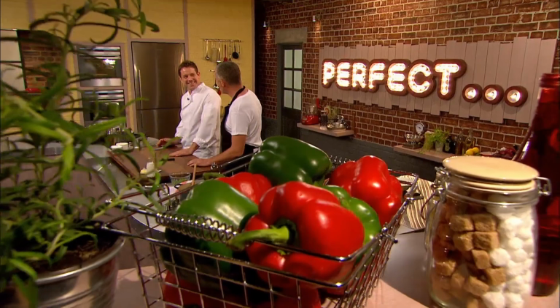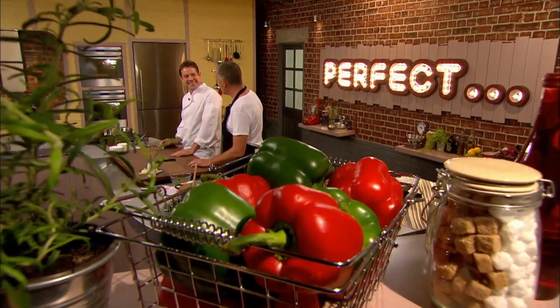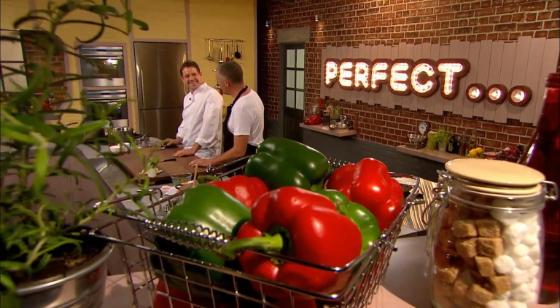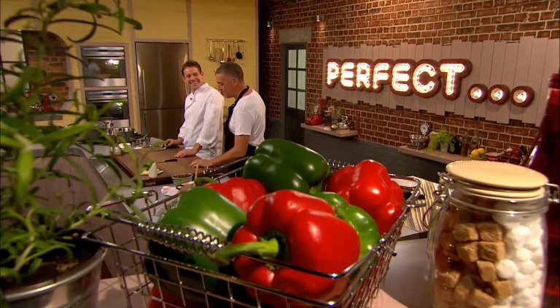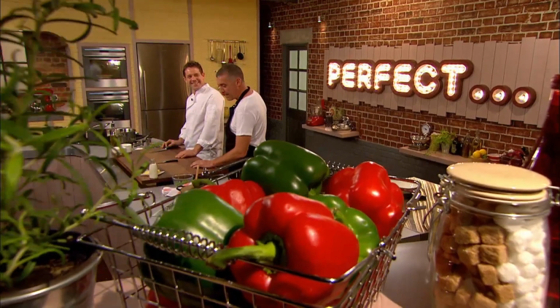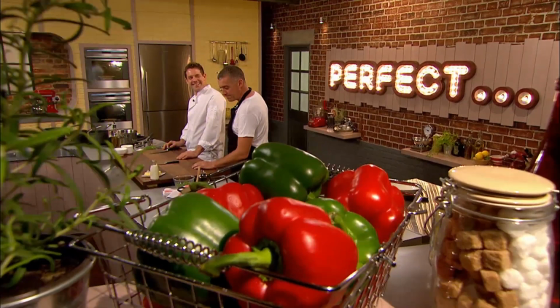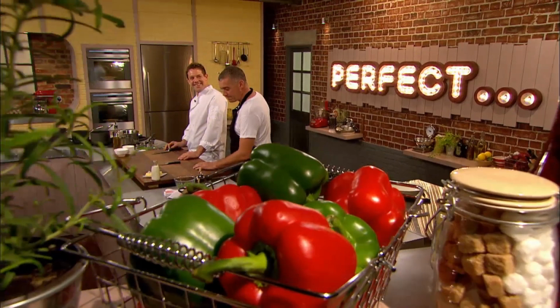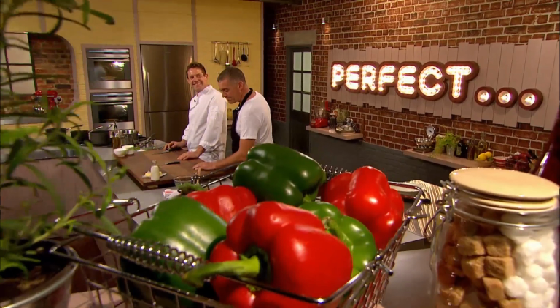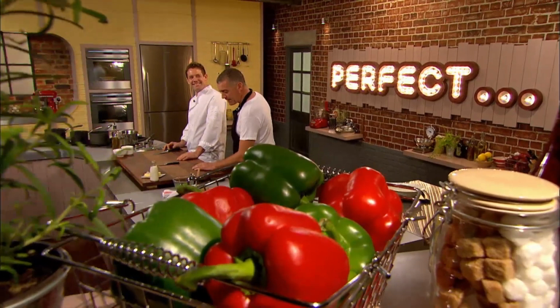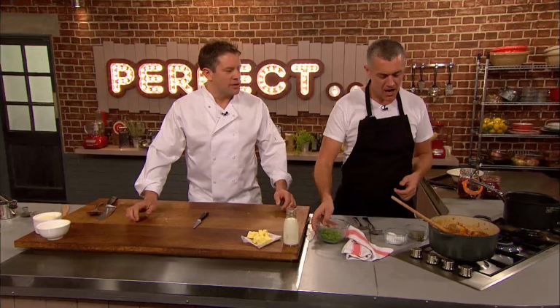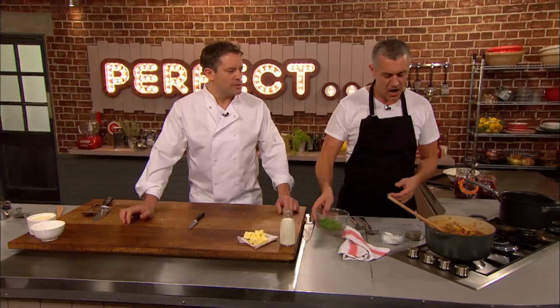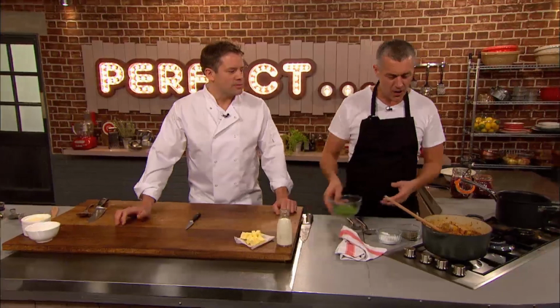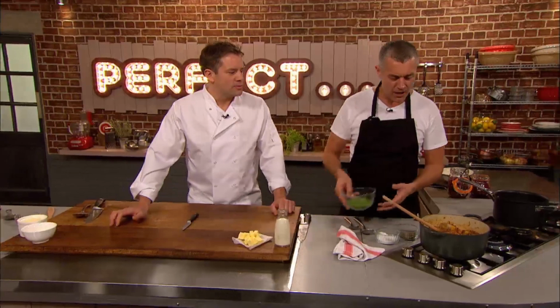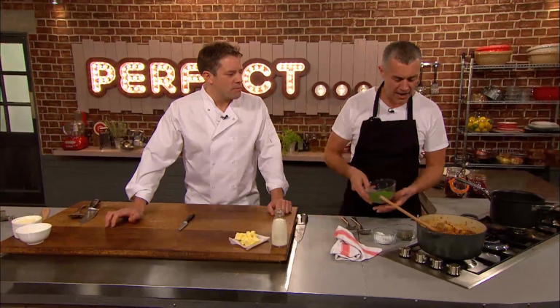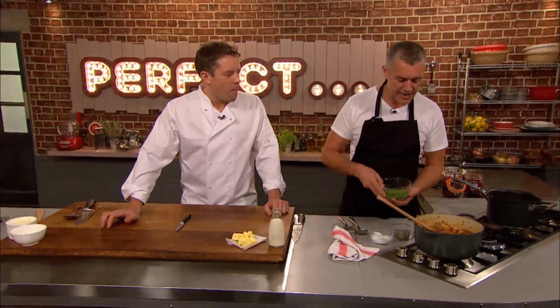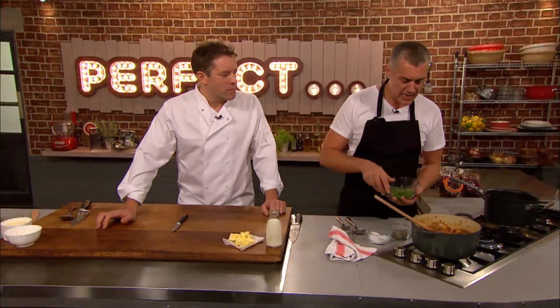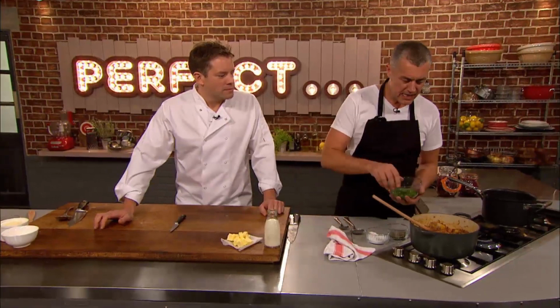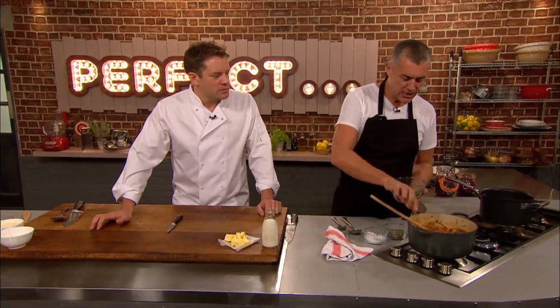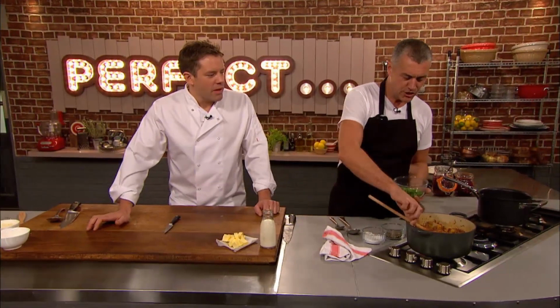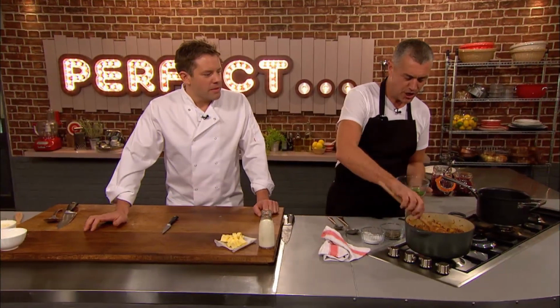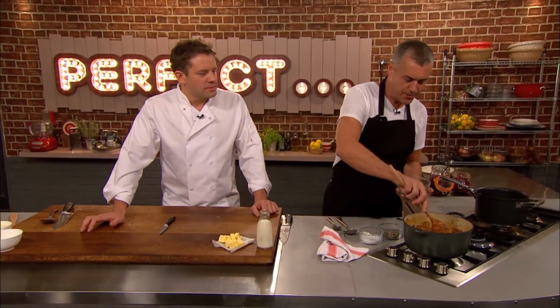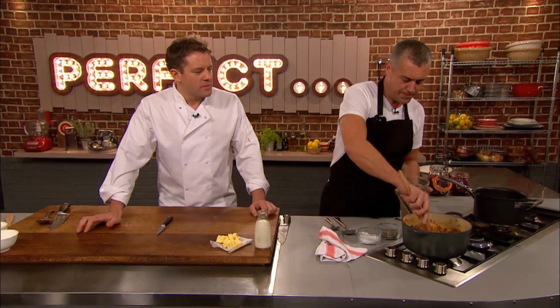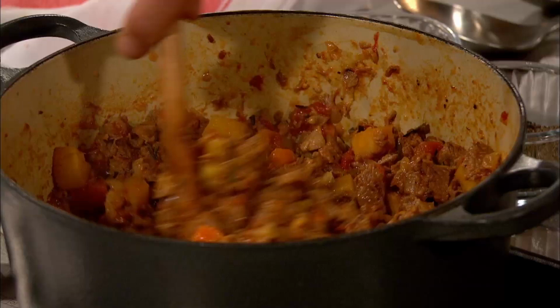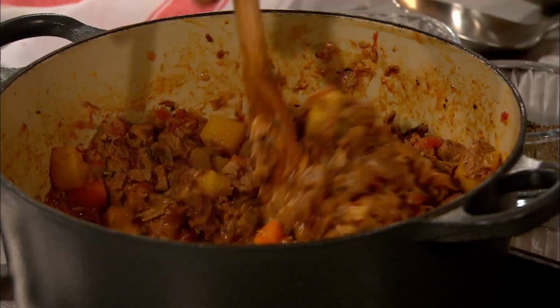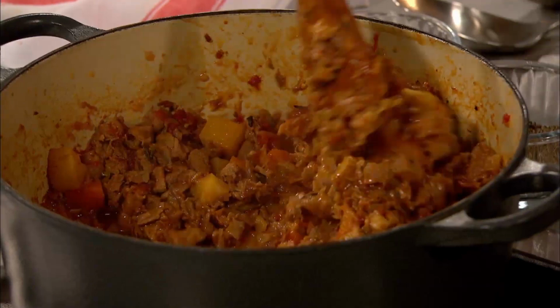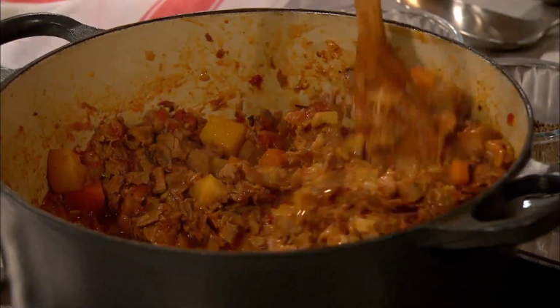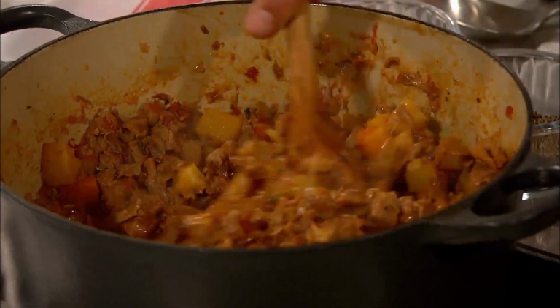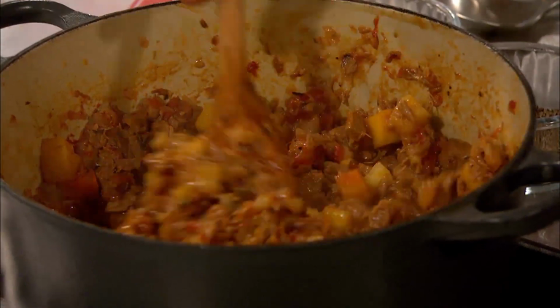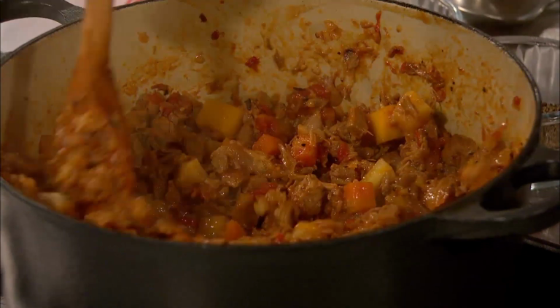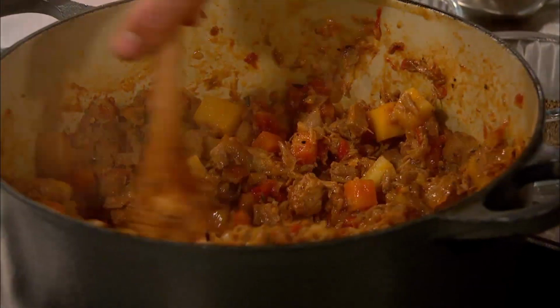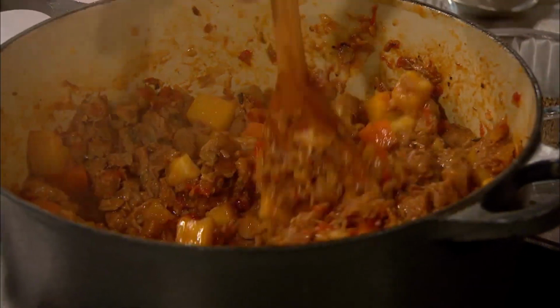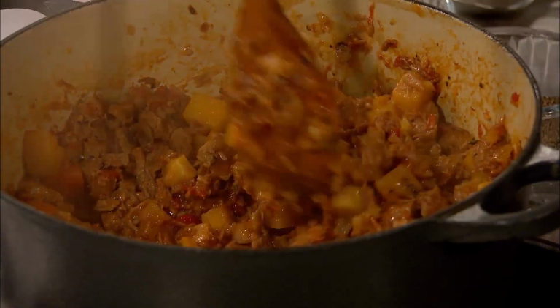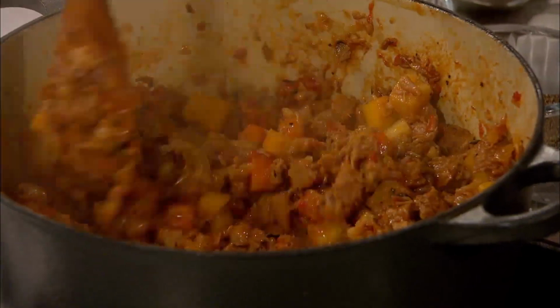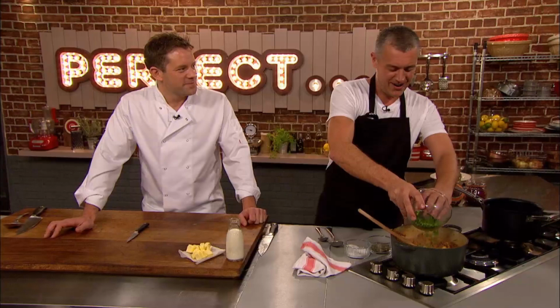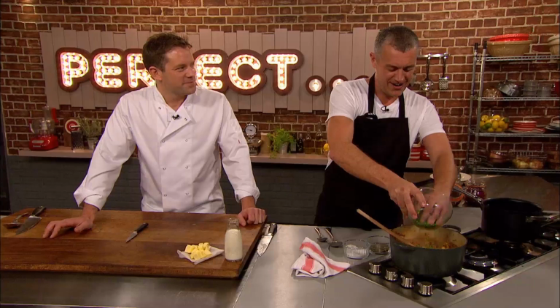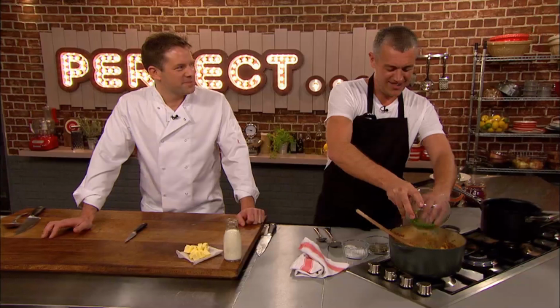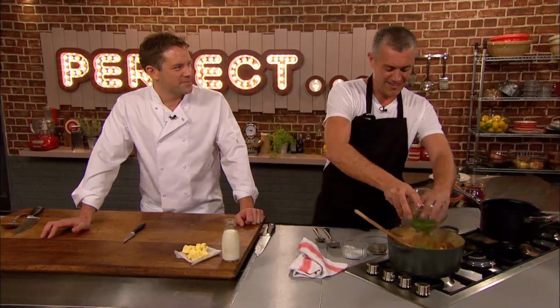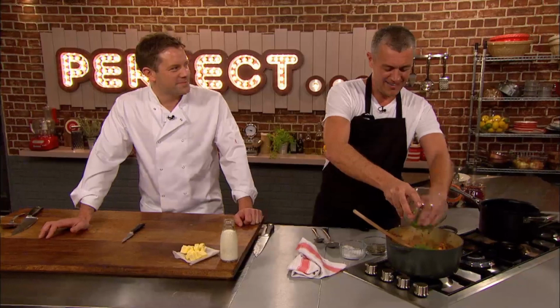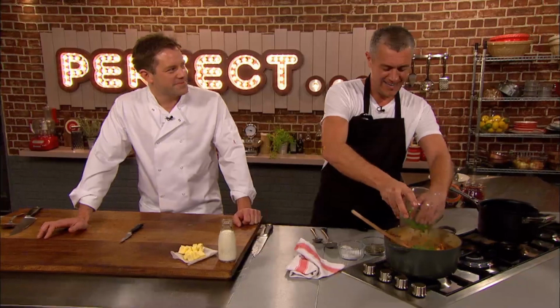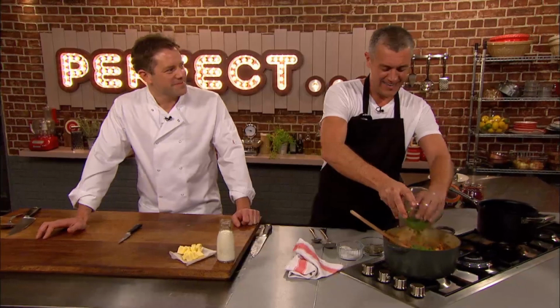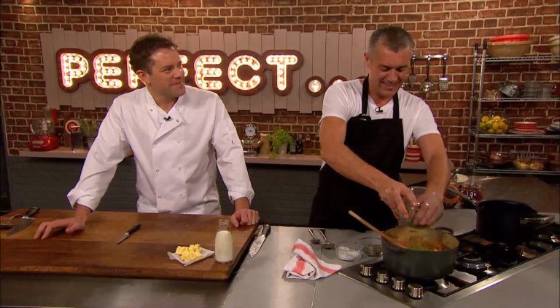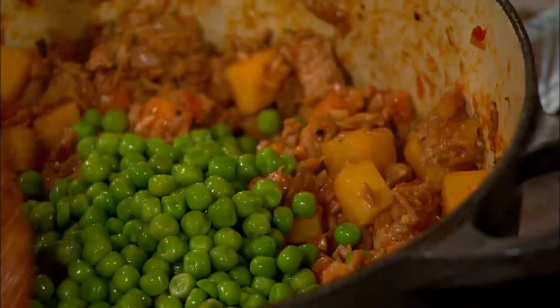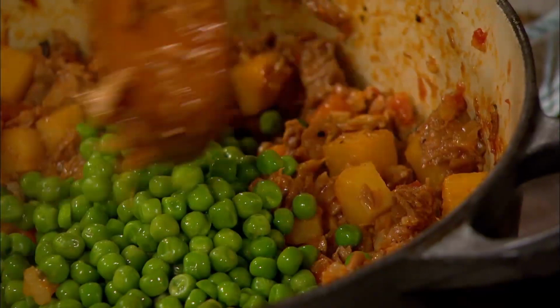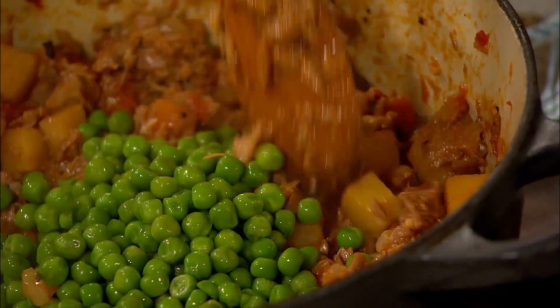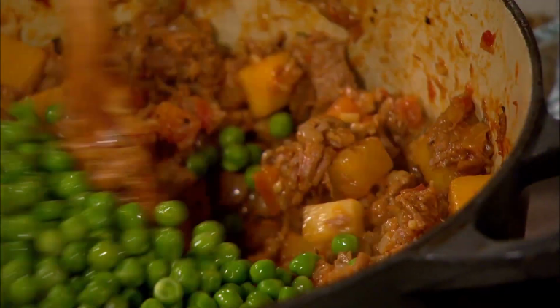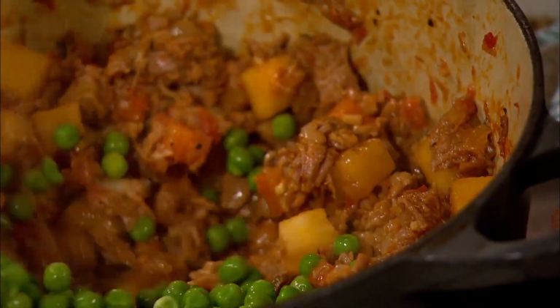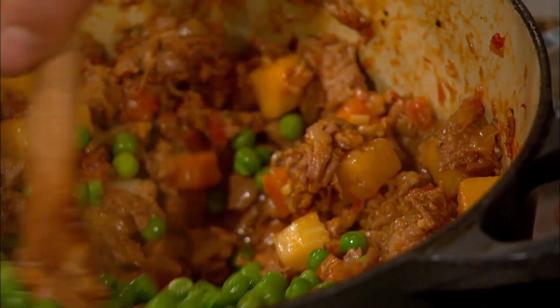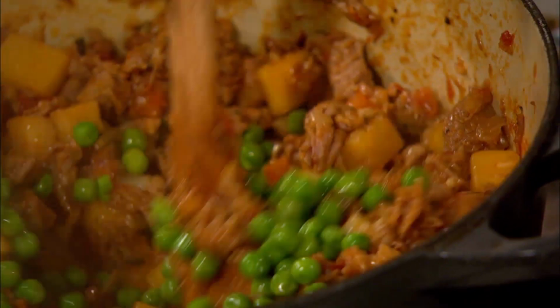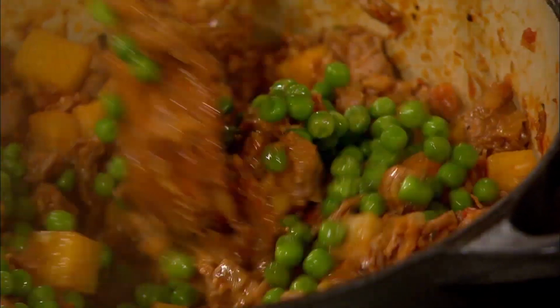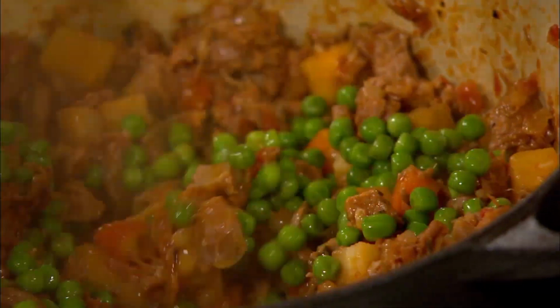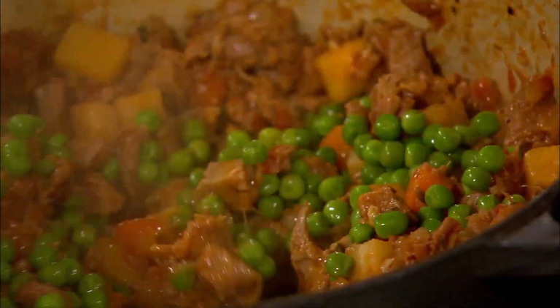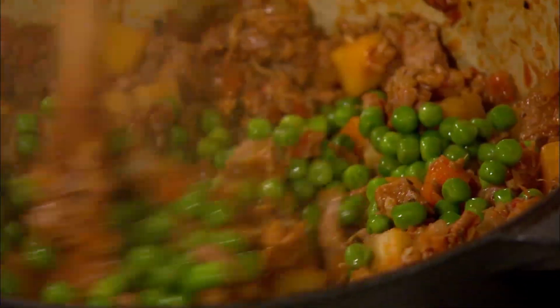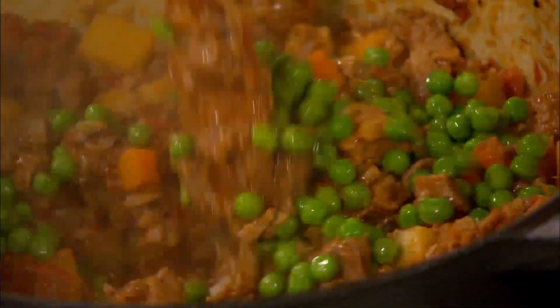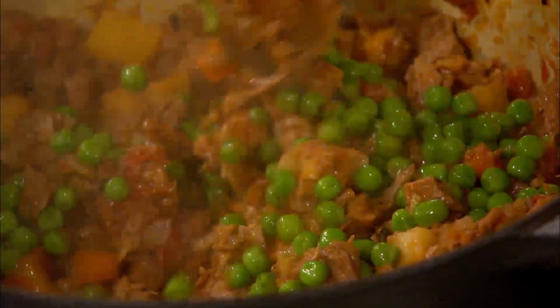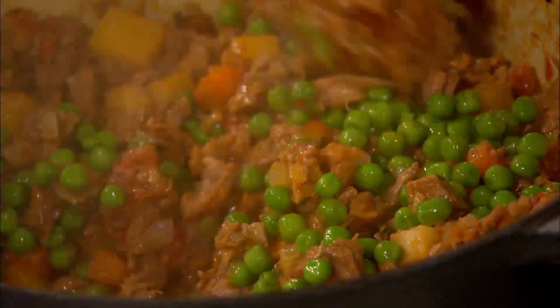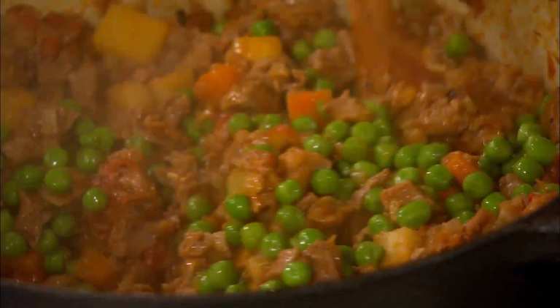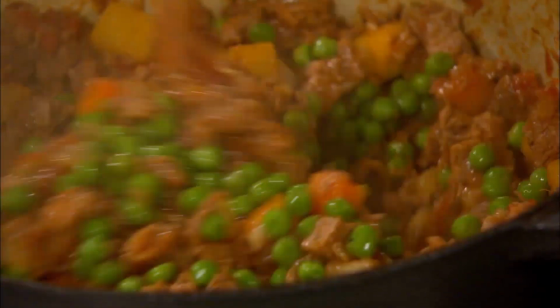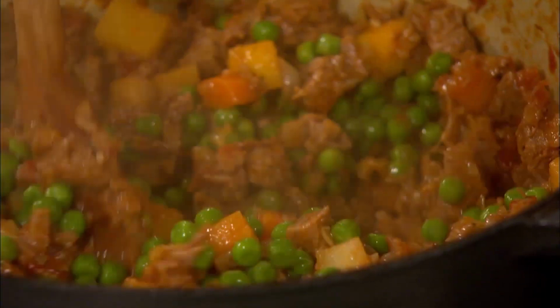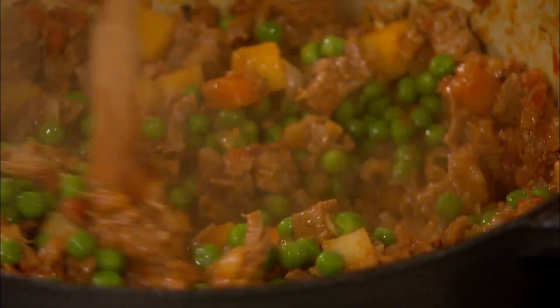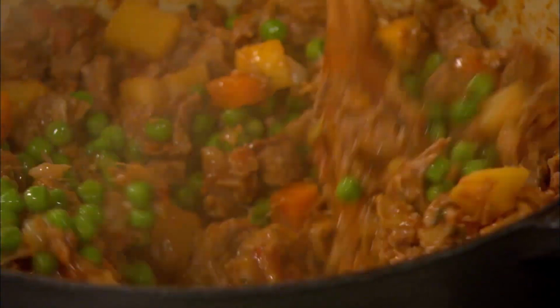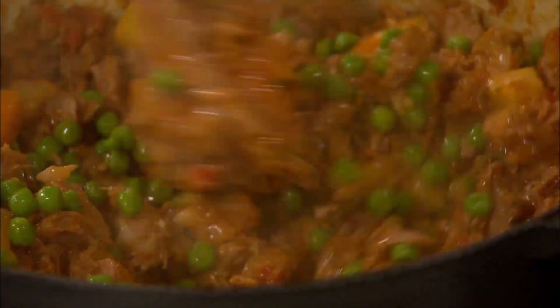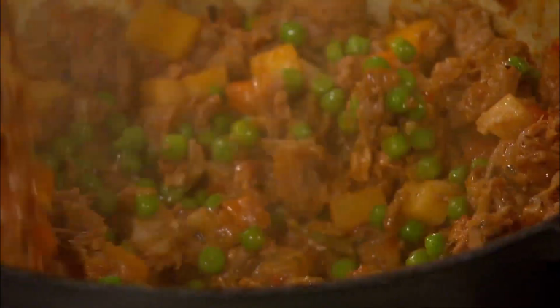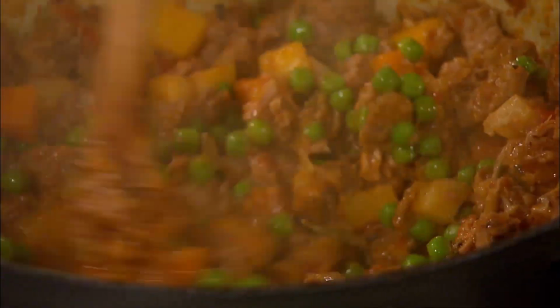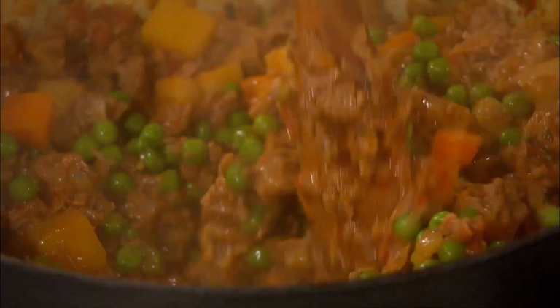In the kitchen, Paul's lamb and root vegetables have cooked down and he's added some frozen peas. Time to move on to his mash.